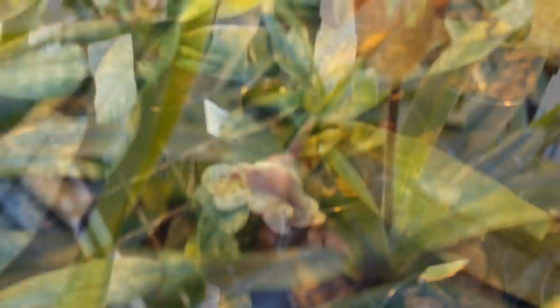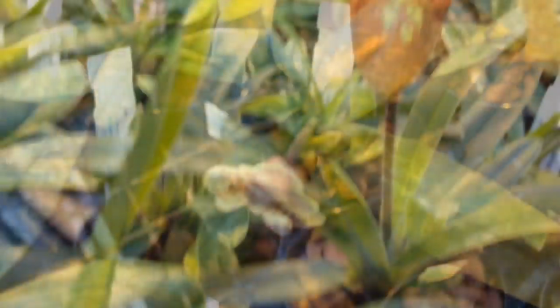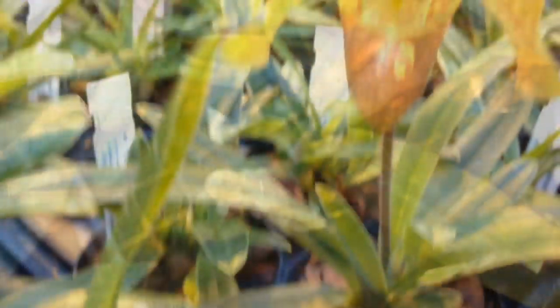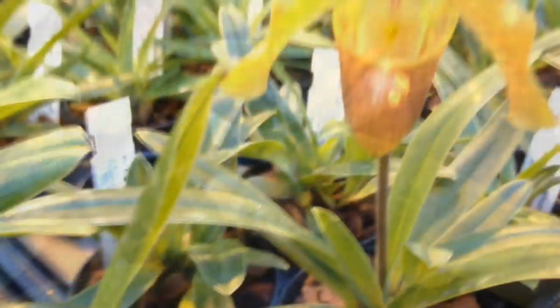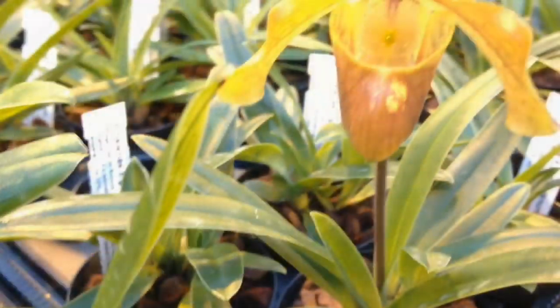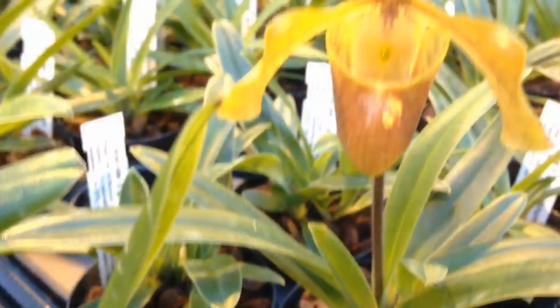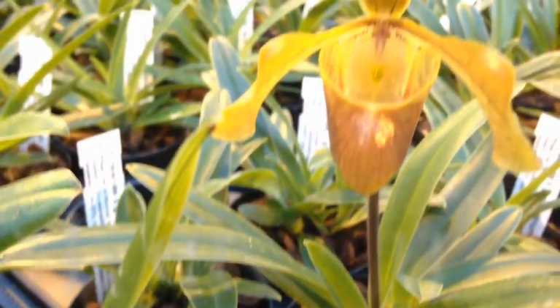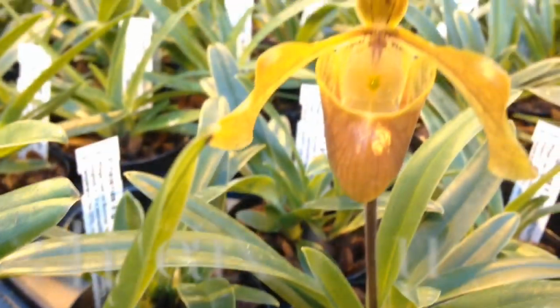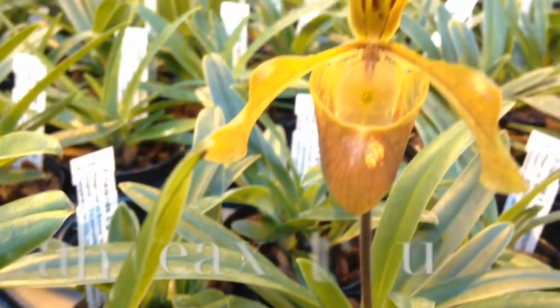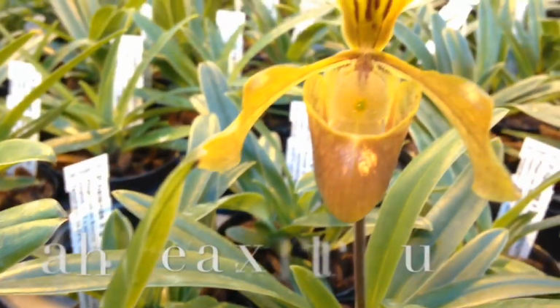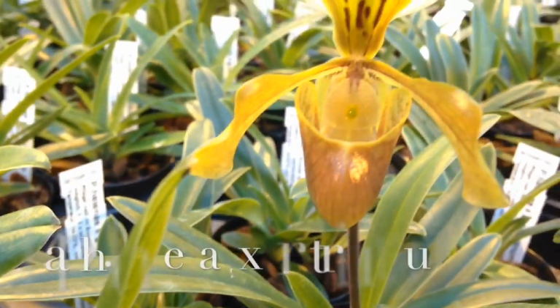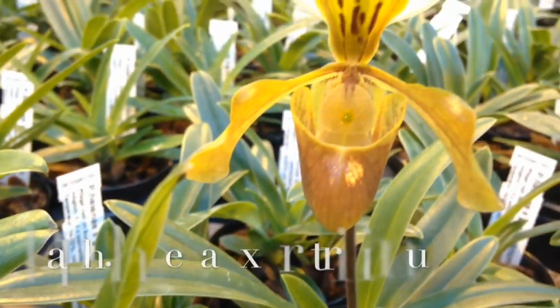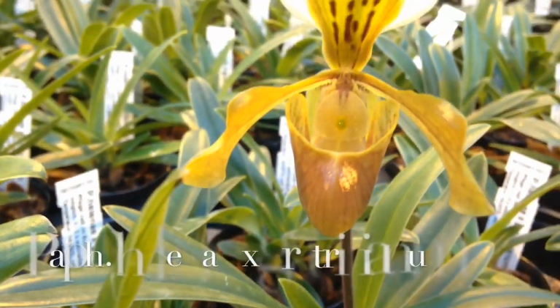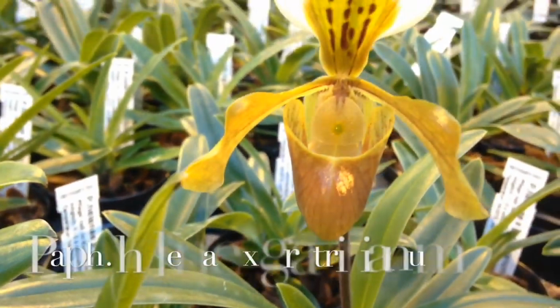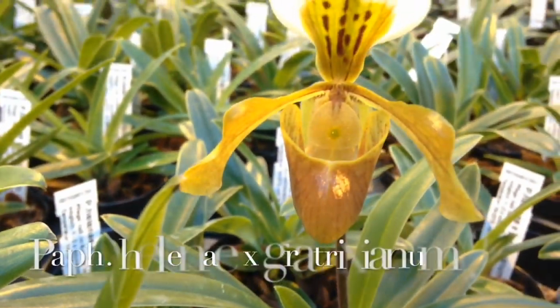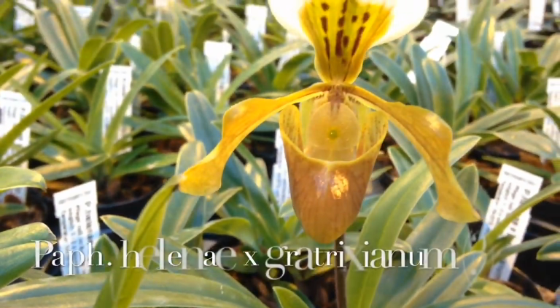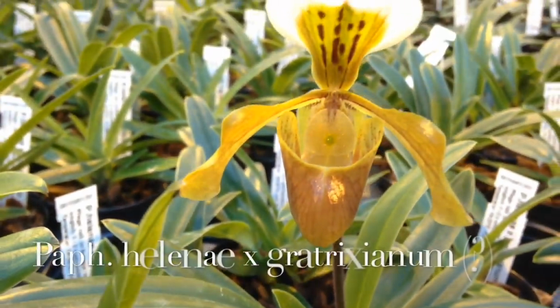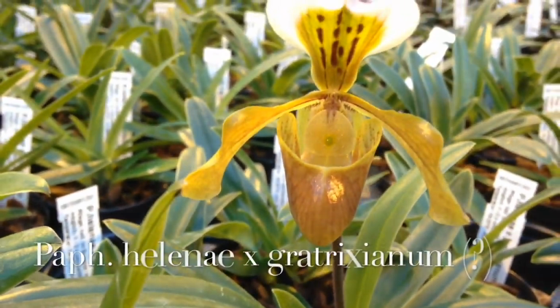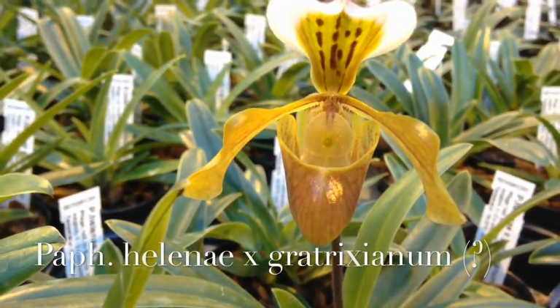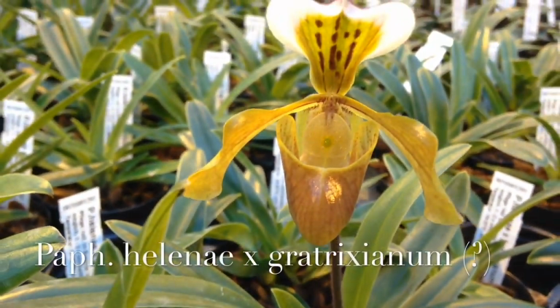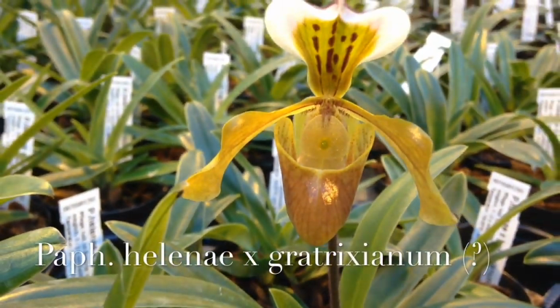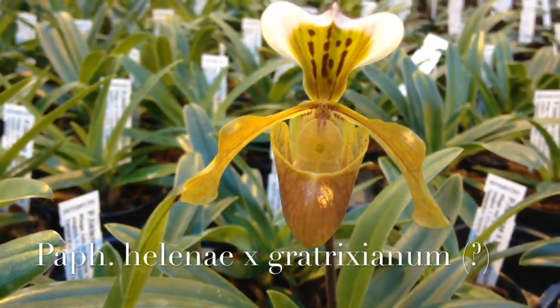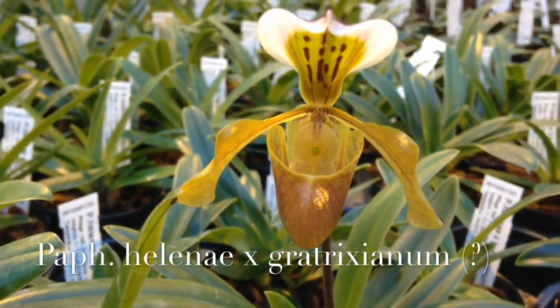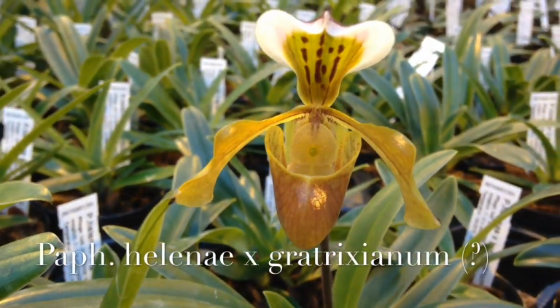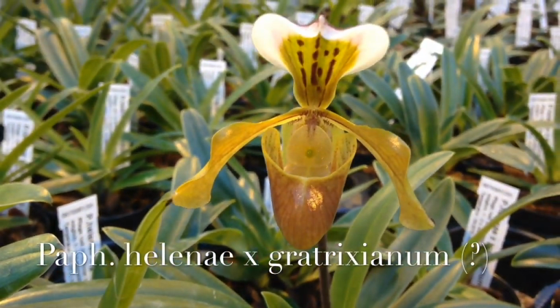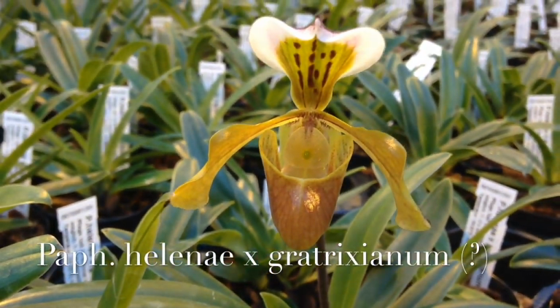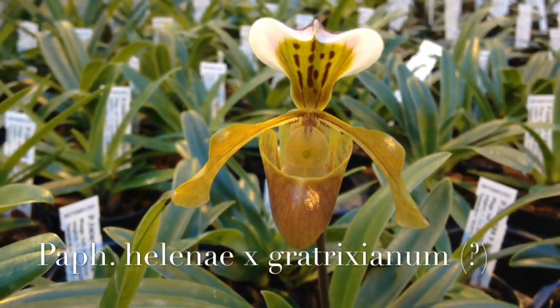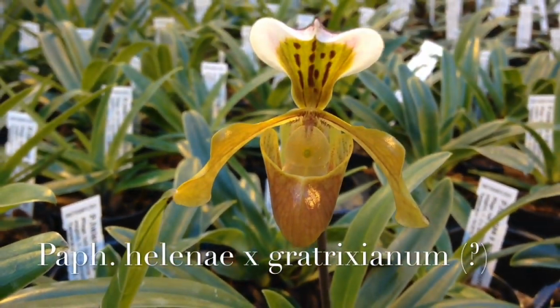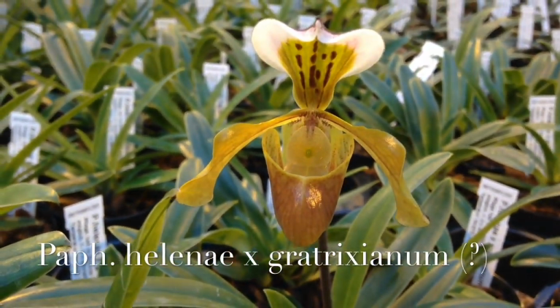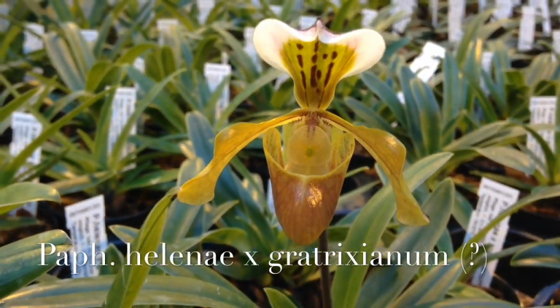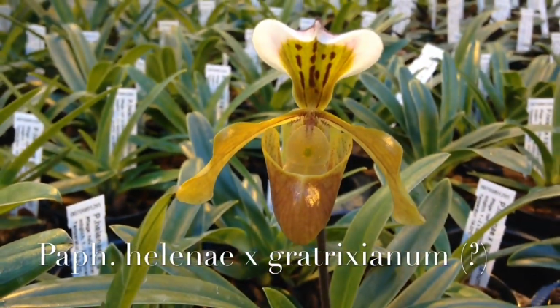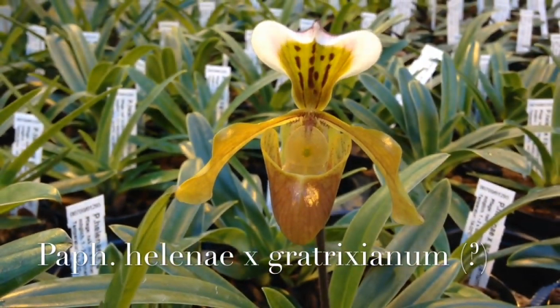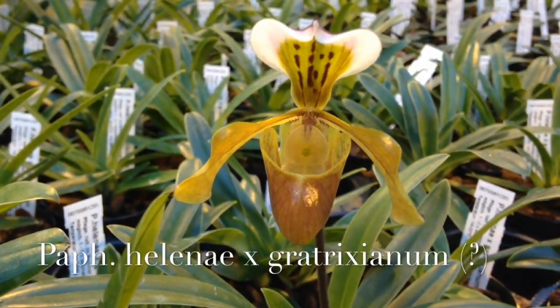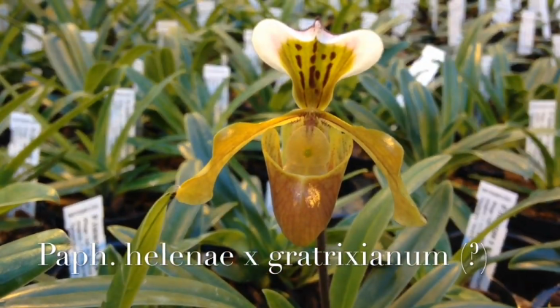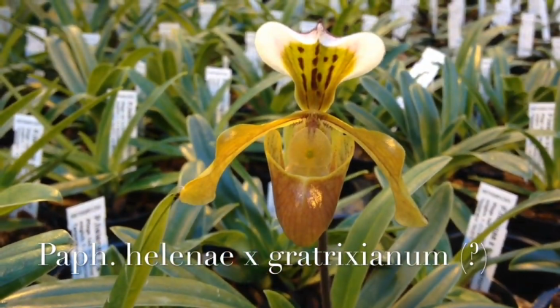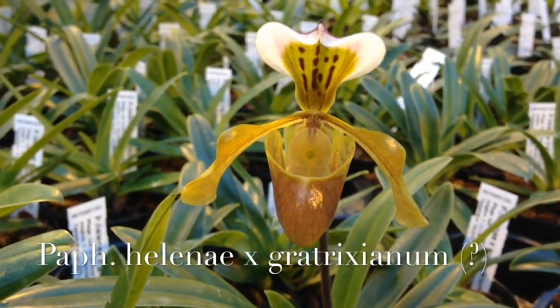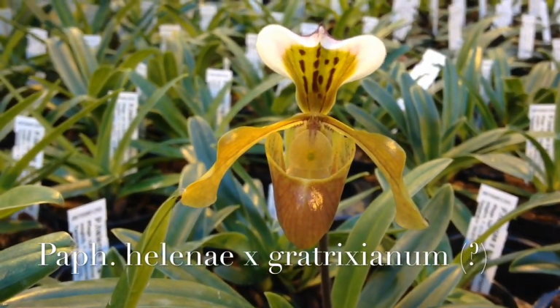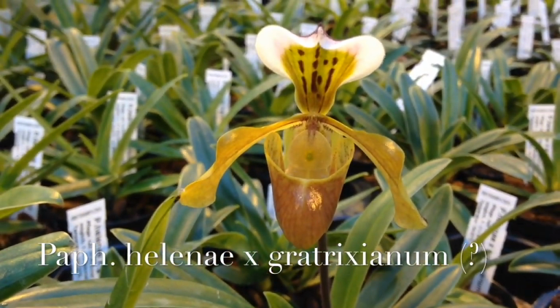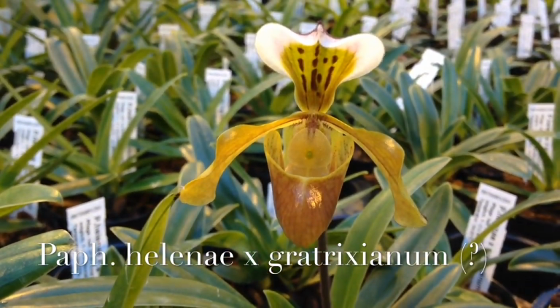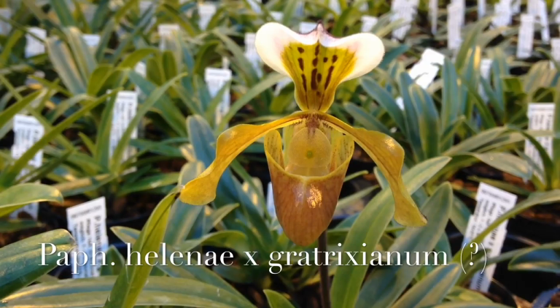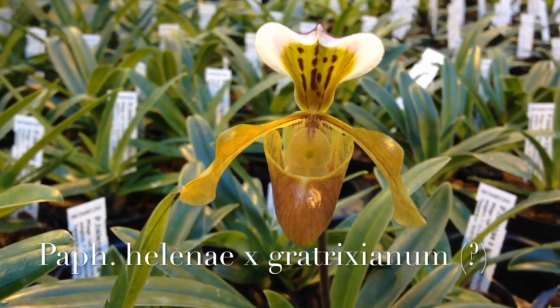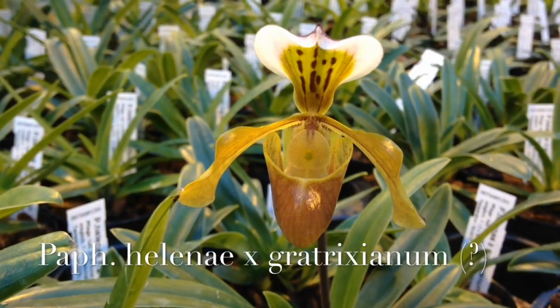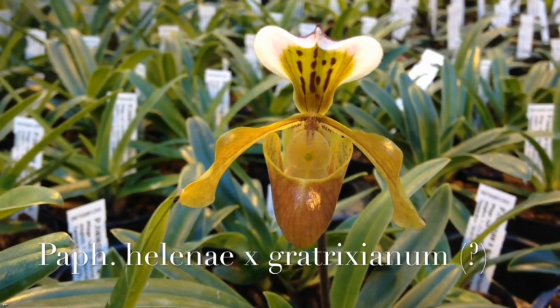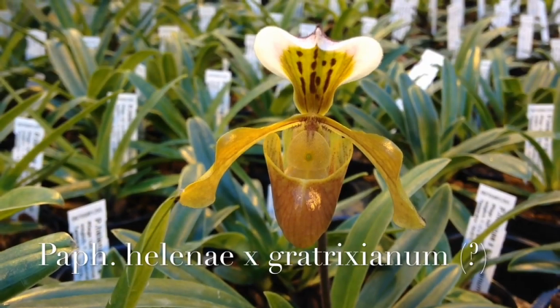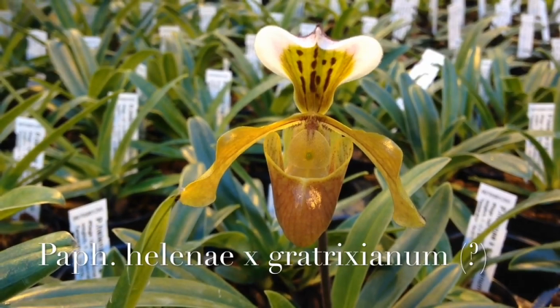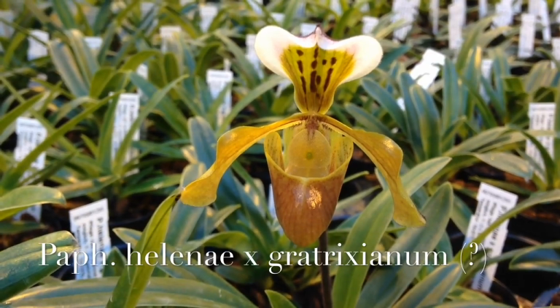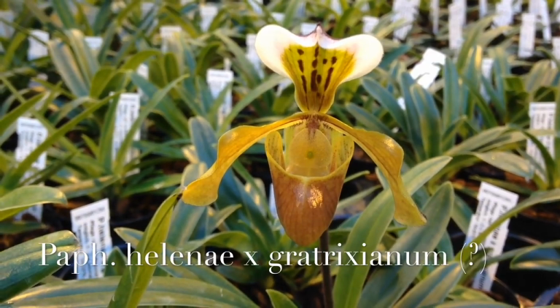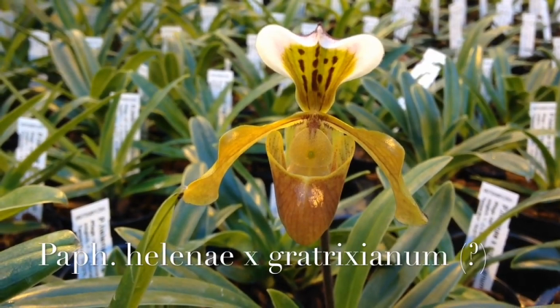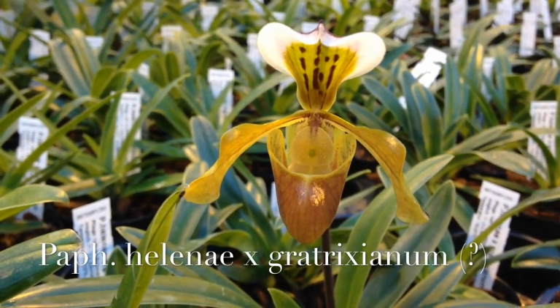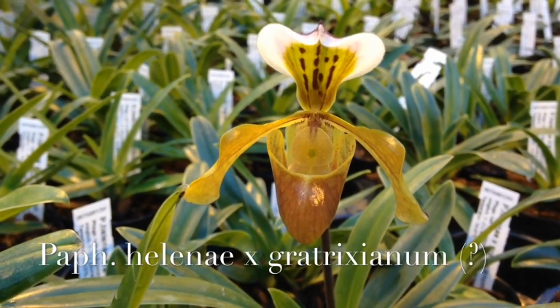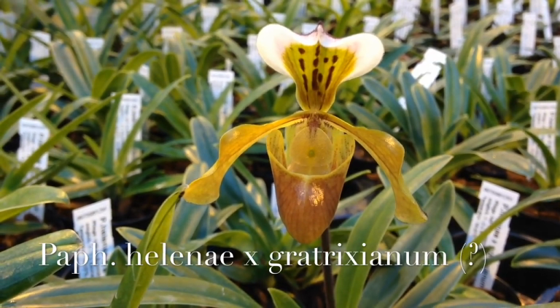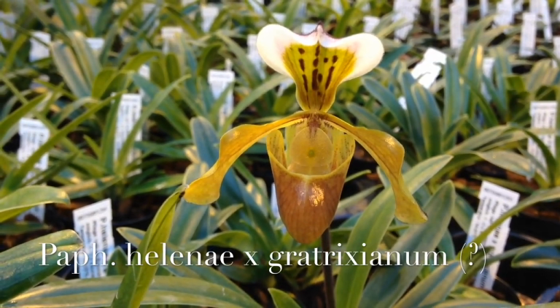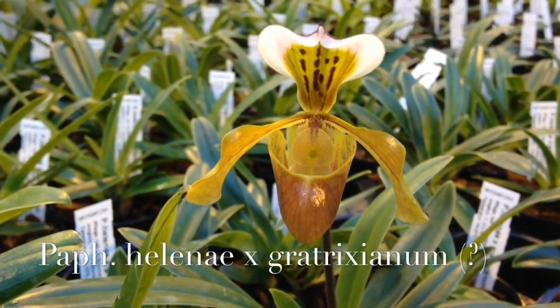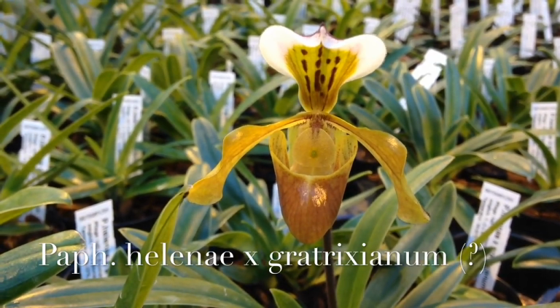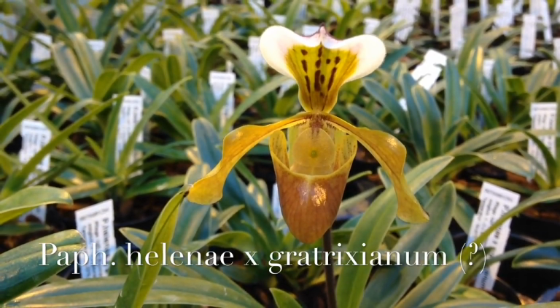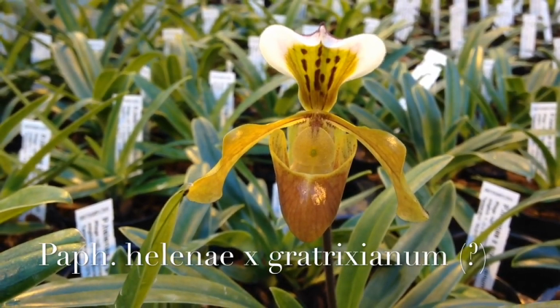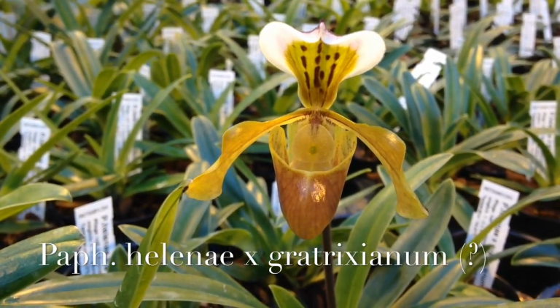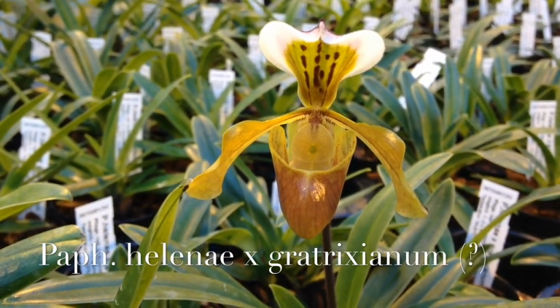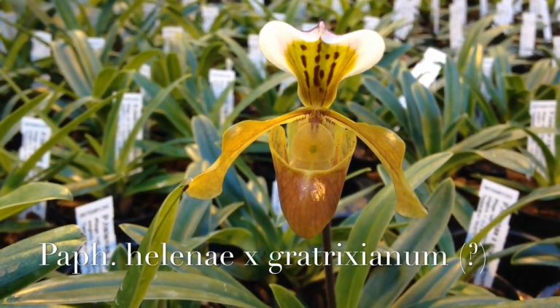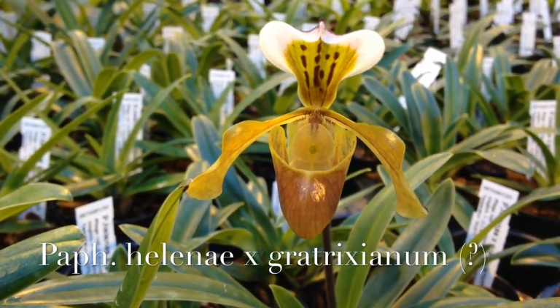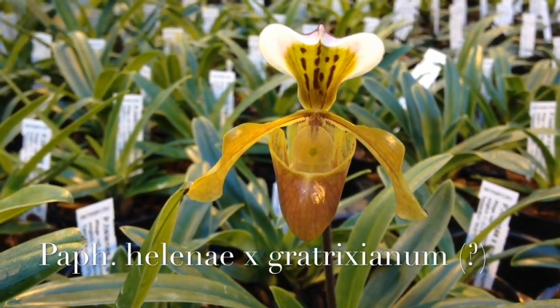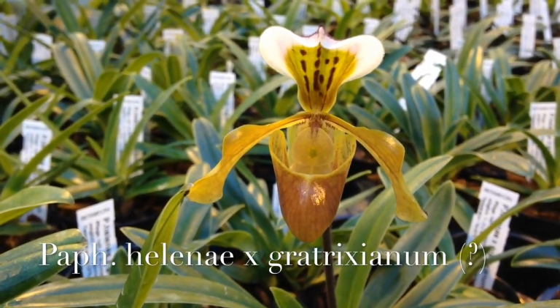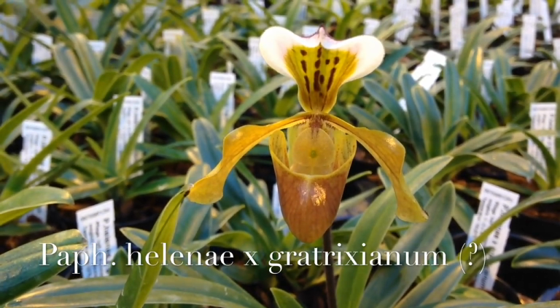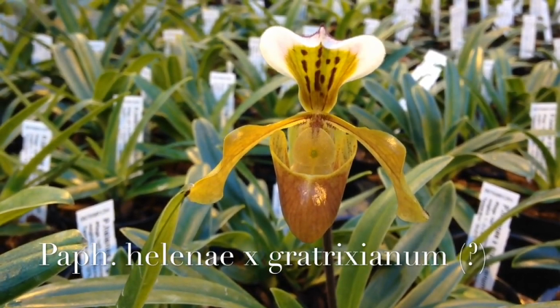The next two are Paphiopedilum Hellenae crosses. I think I like the parent species more than the hybrids.